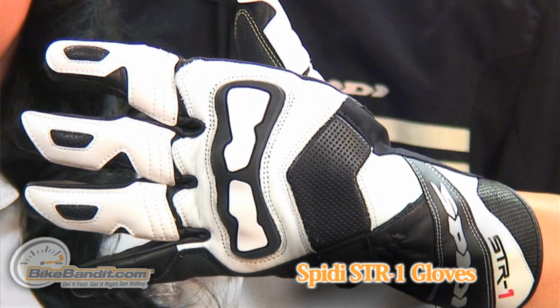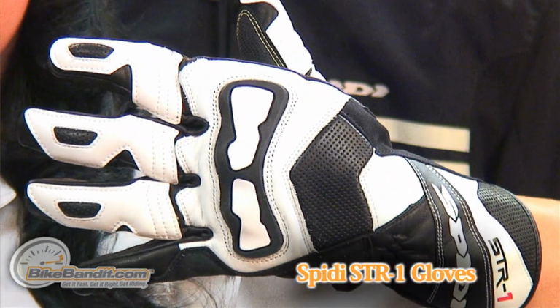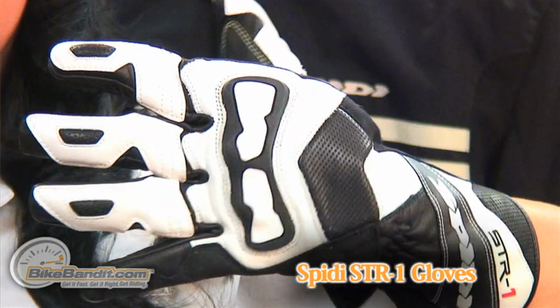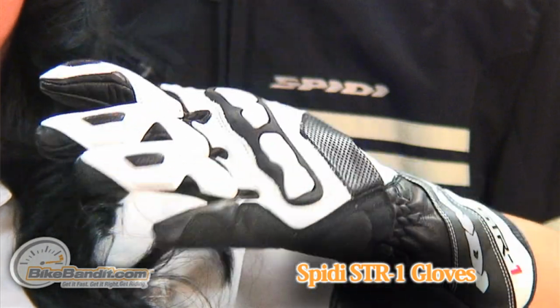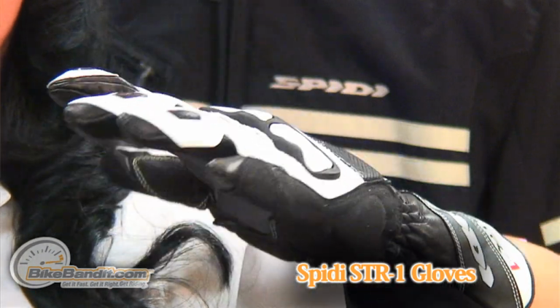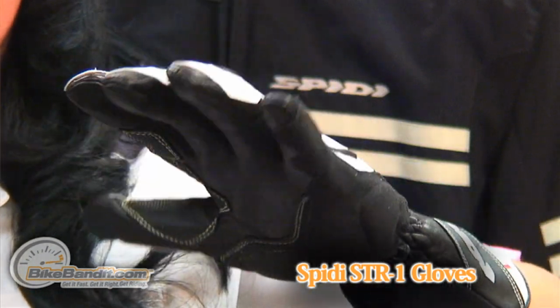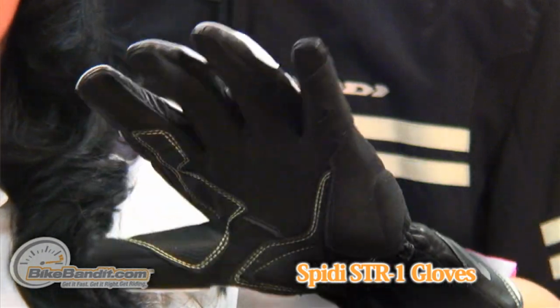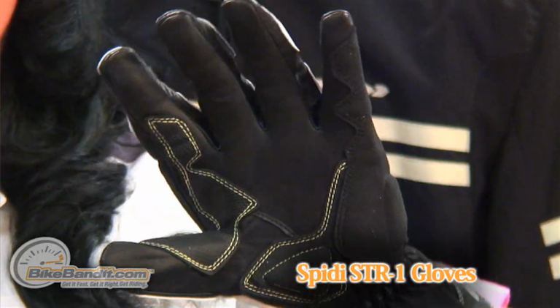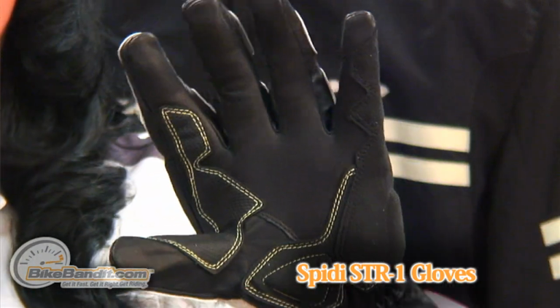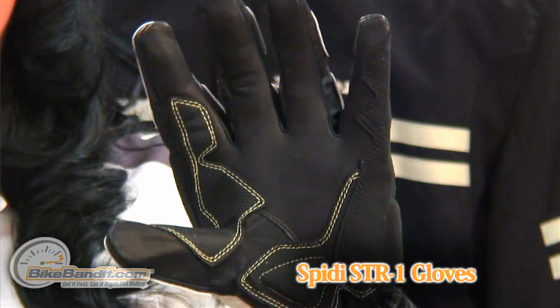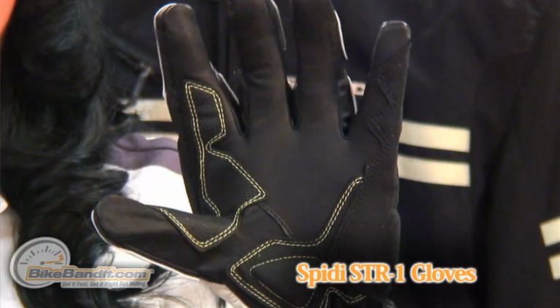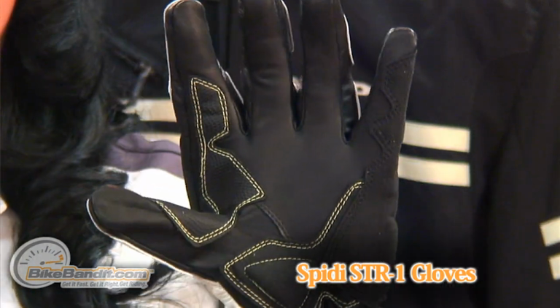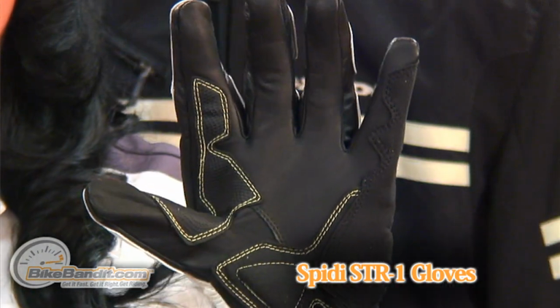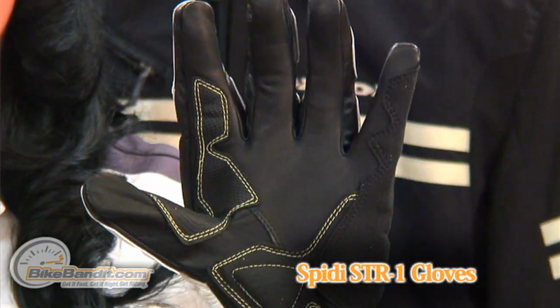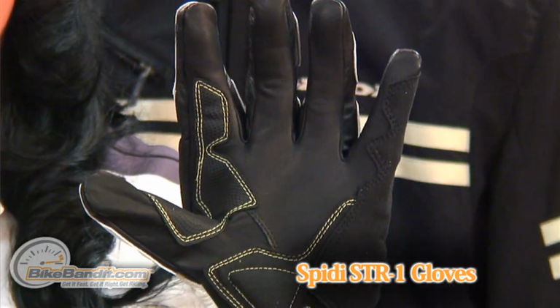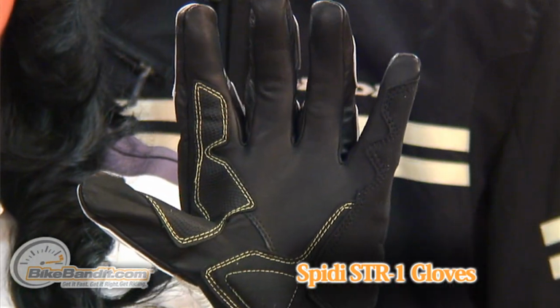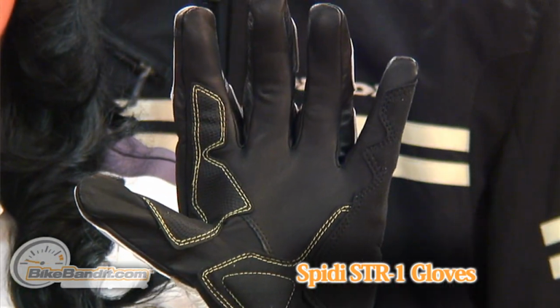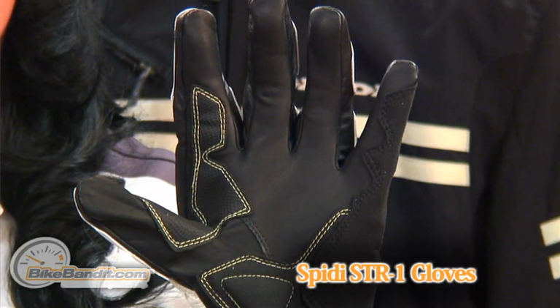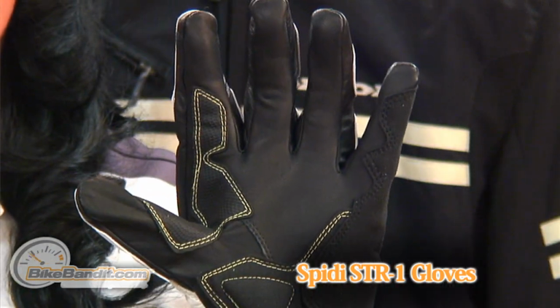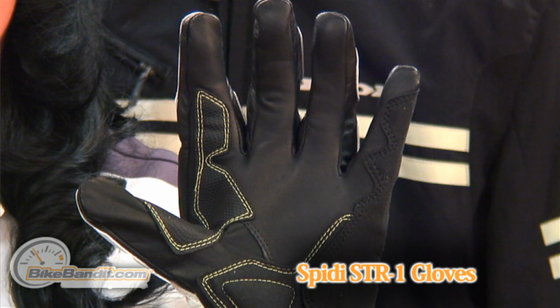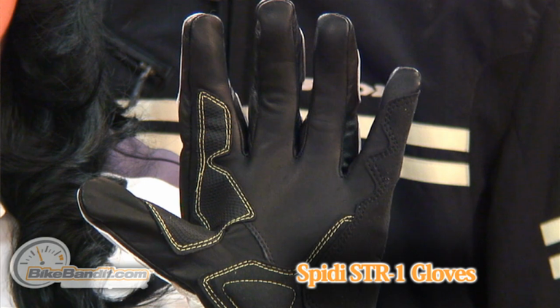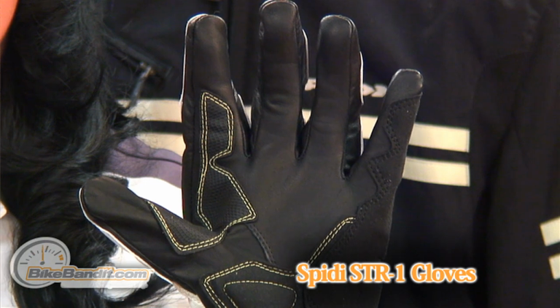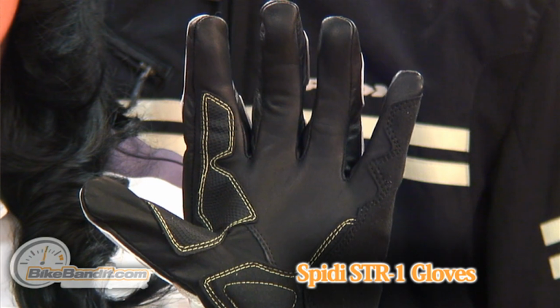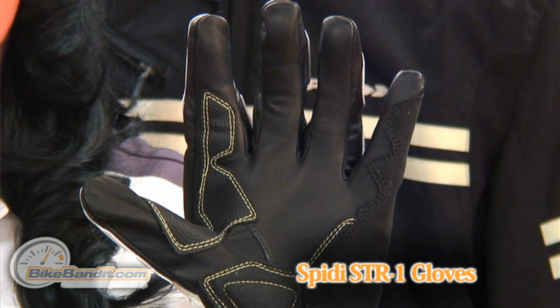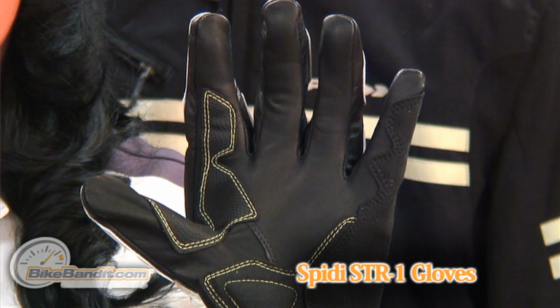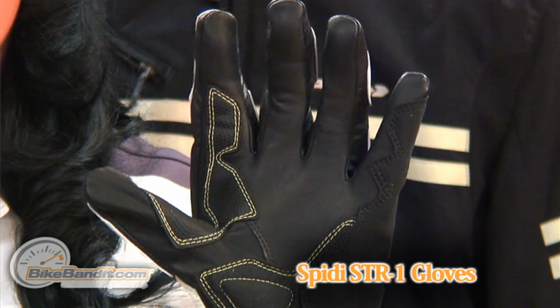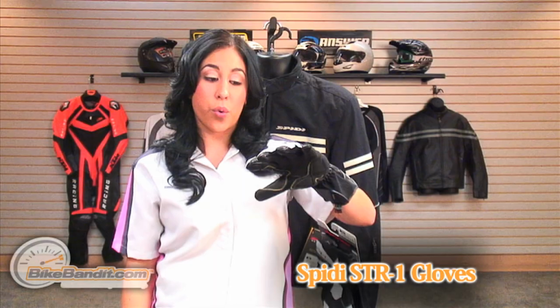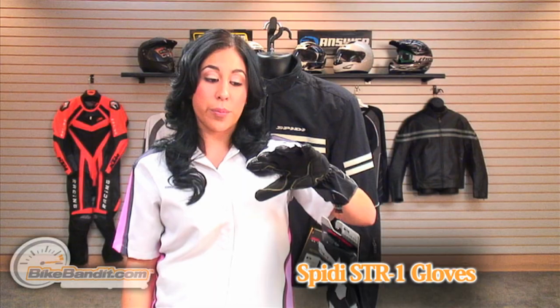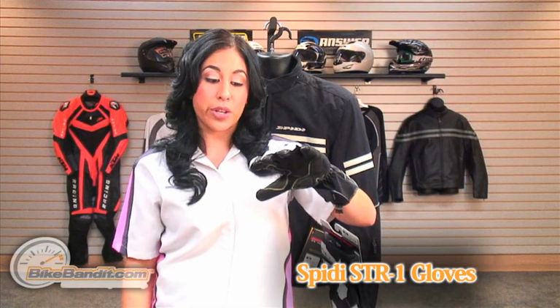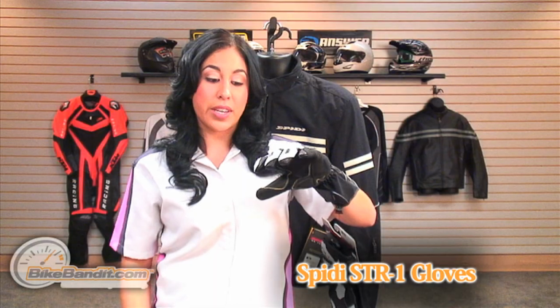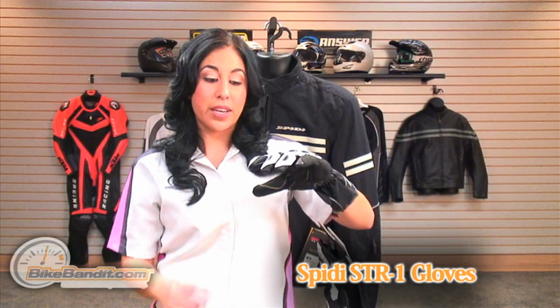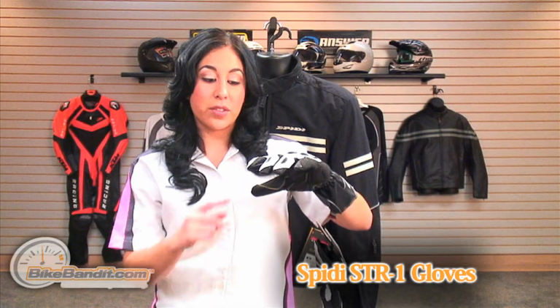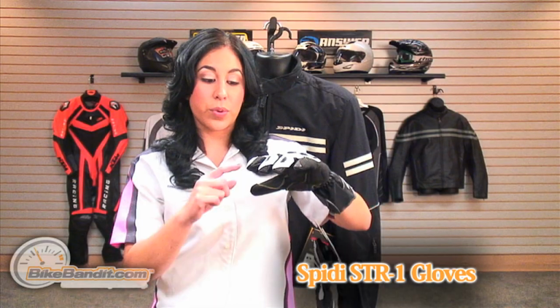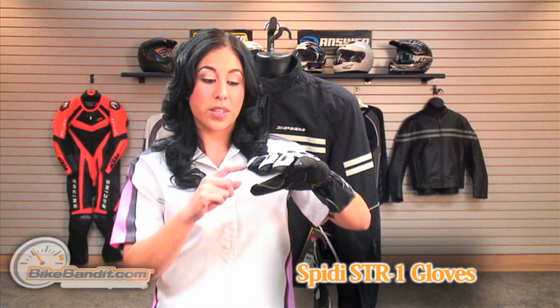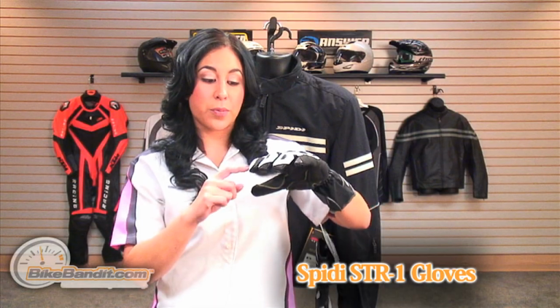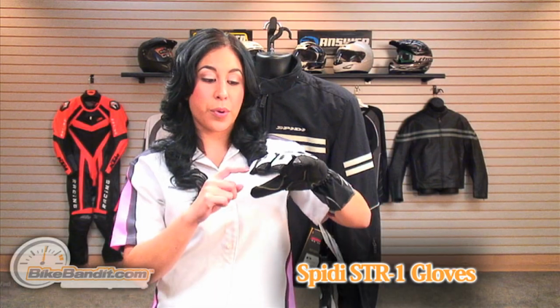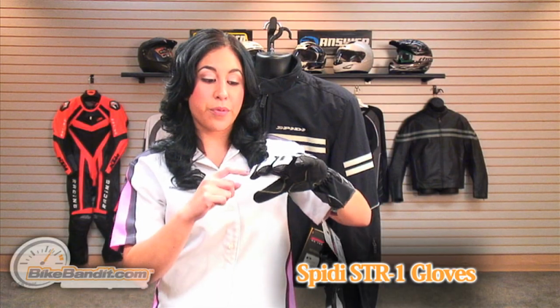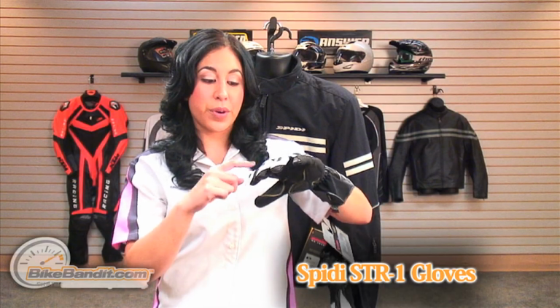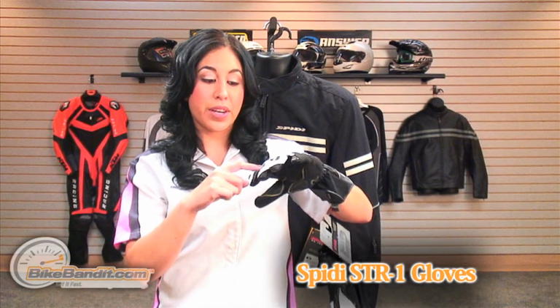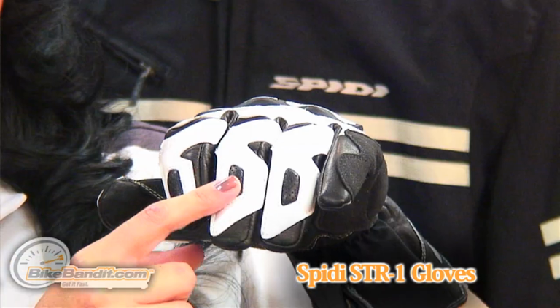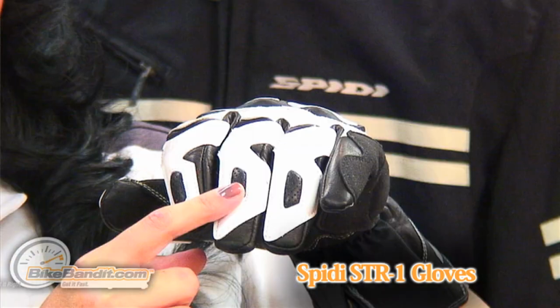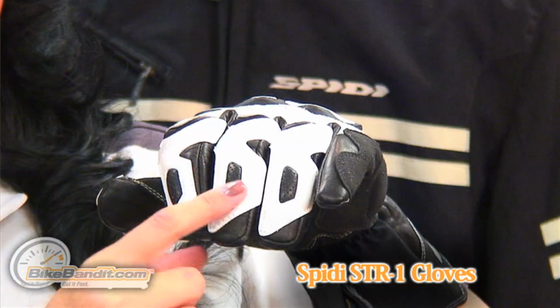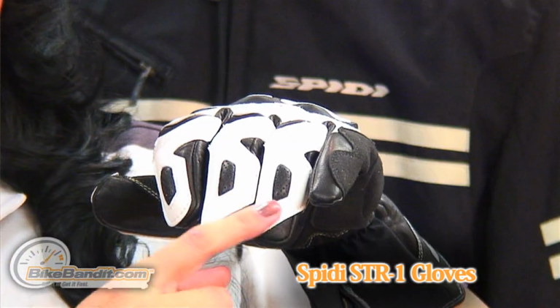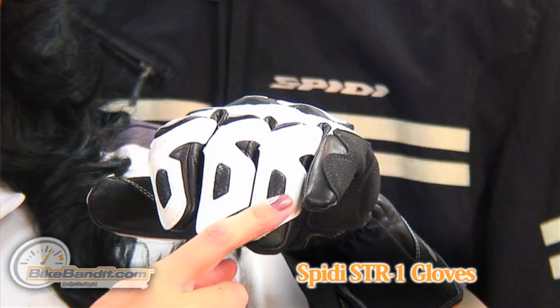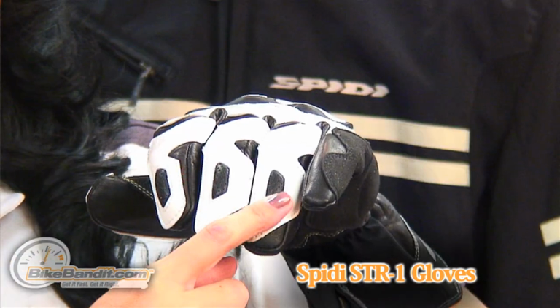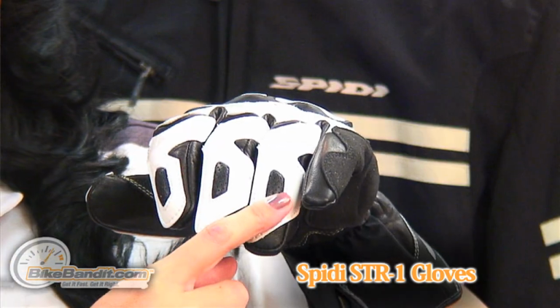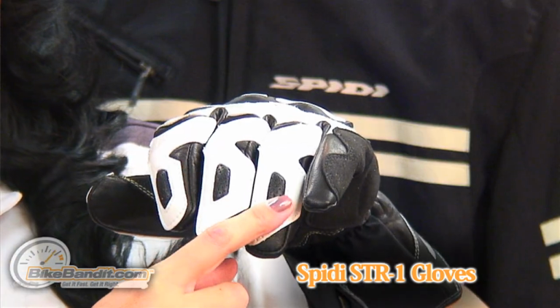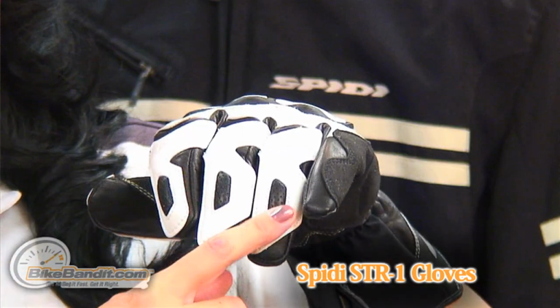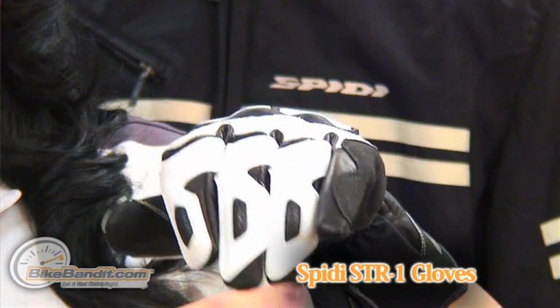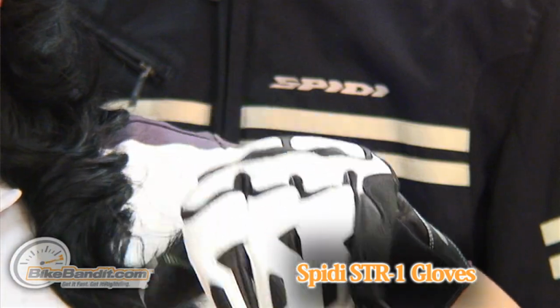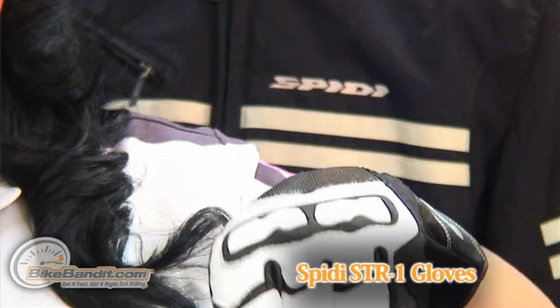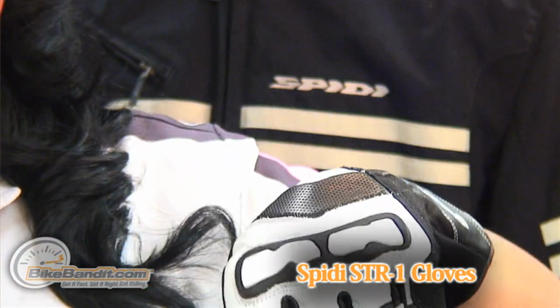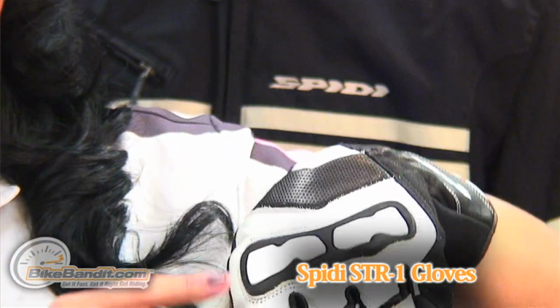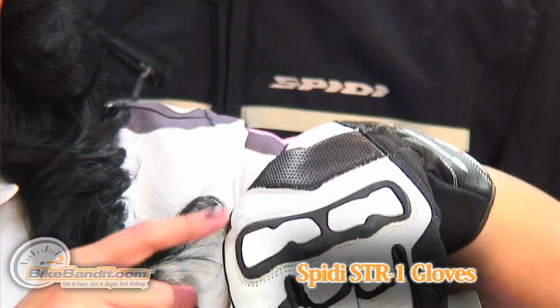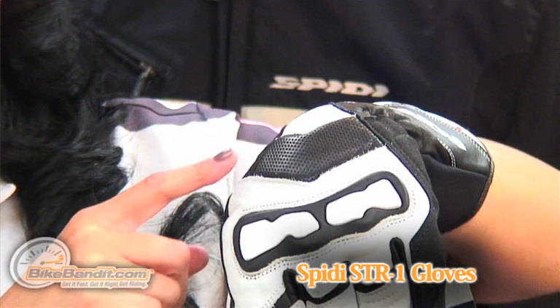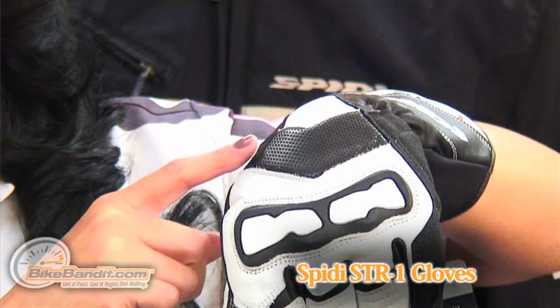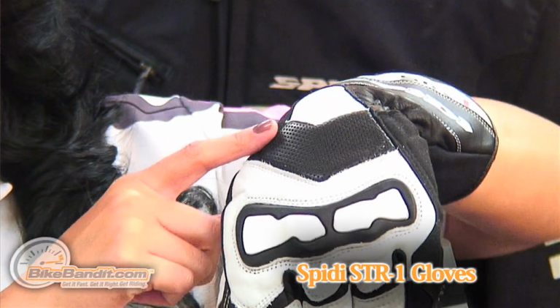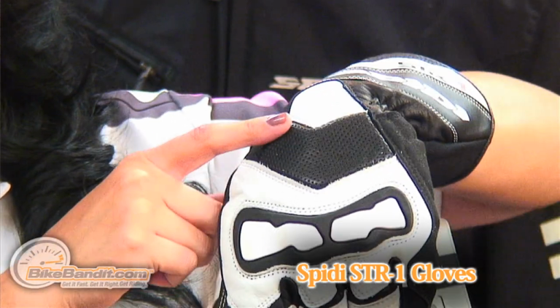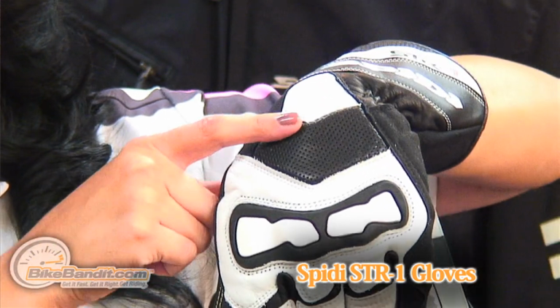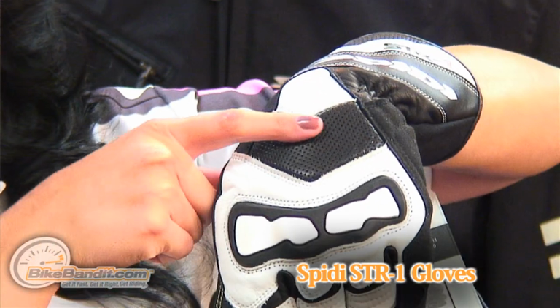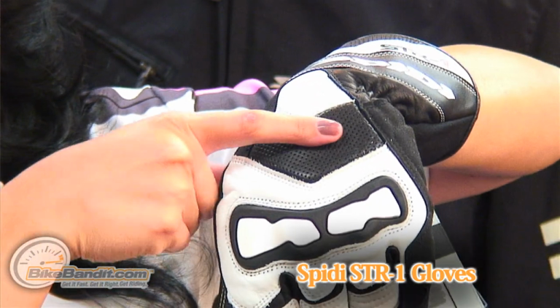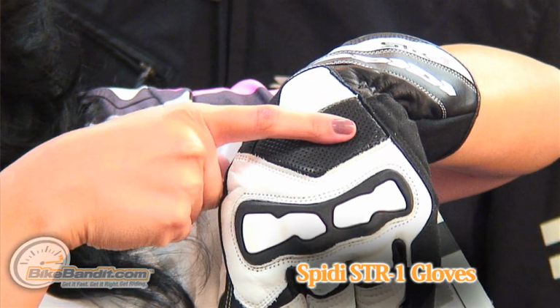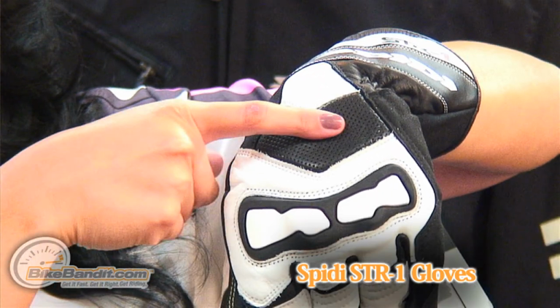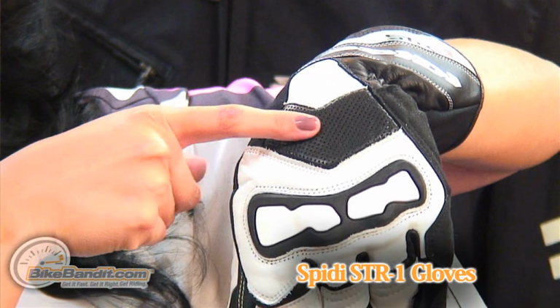It's lightweight and very comfortable. You can even wear it on warmer days with its perforated leather on each finger and at the top of the hand.